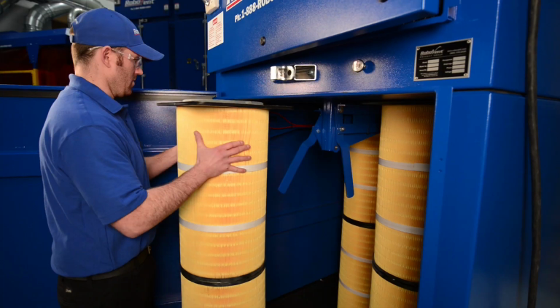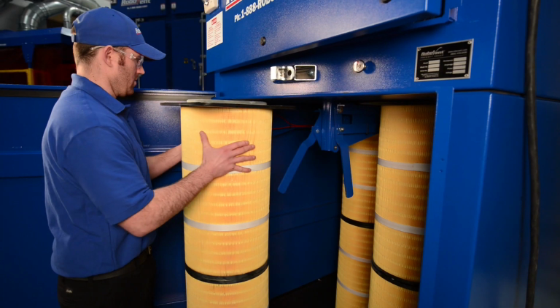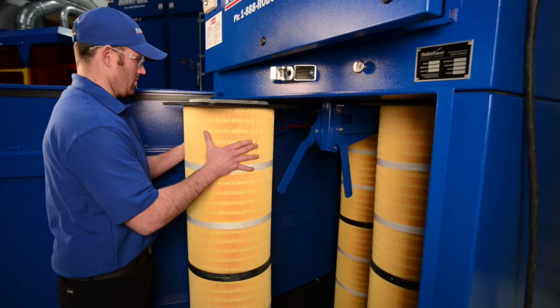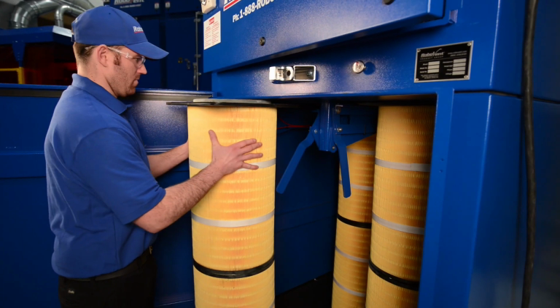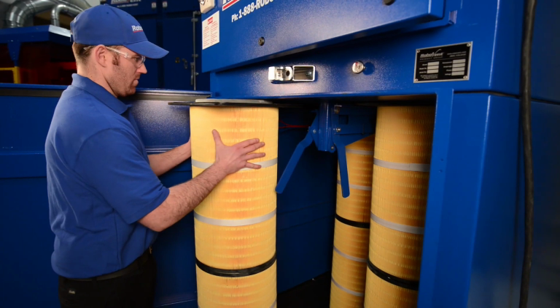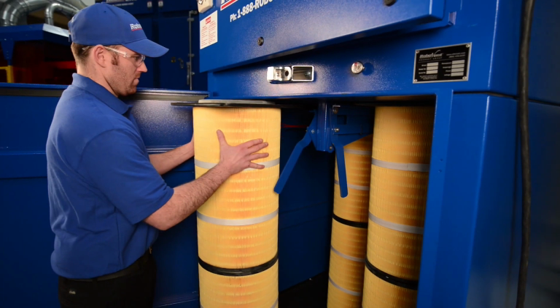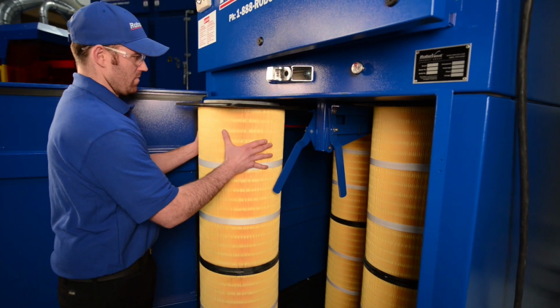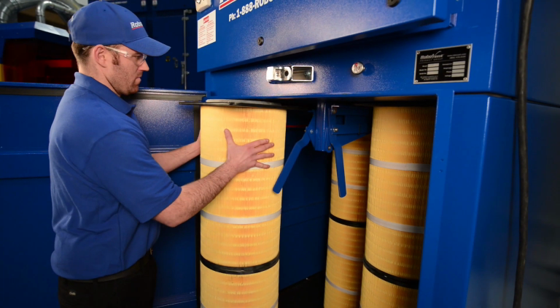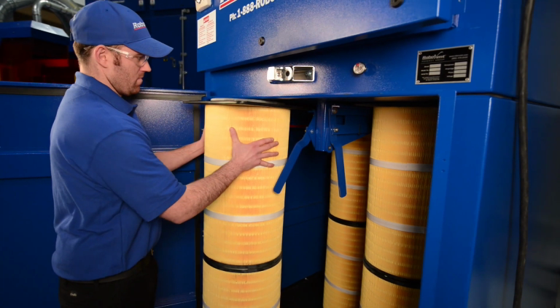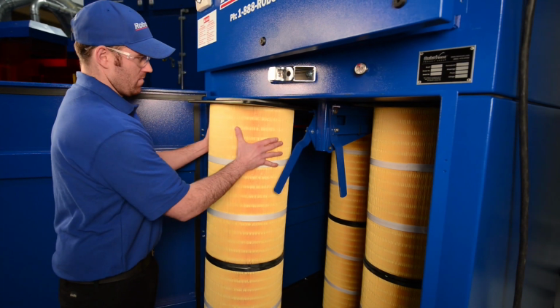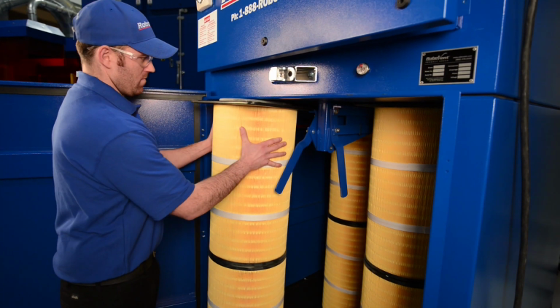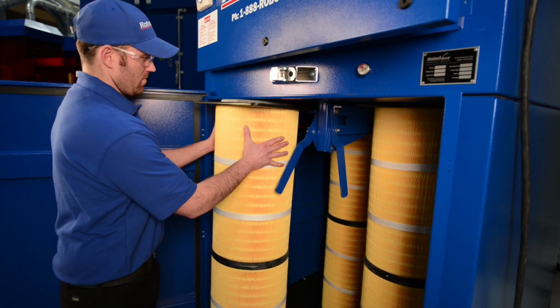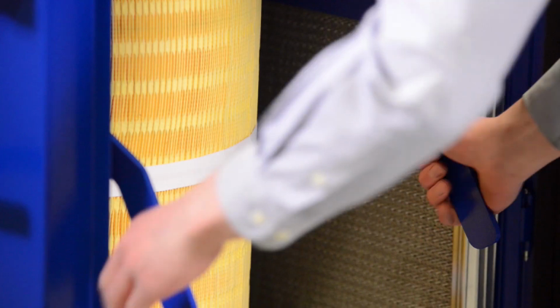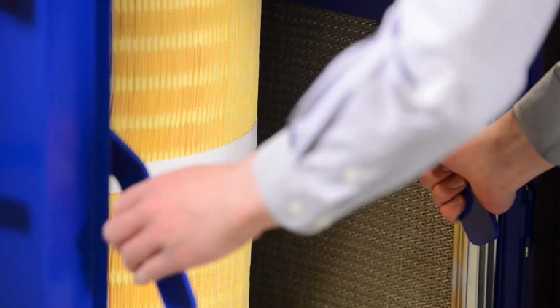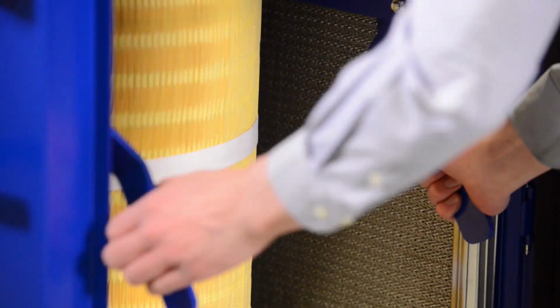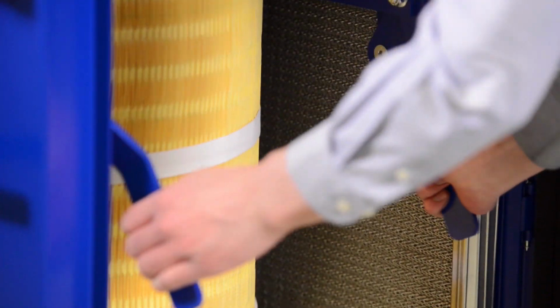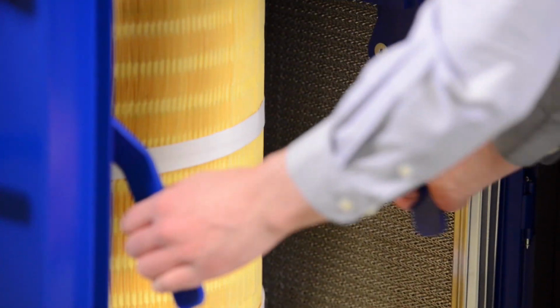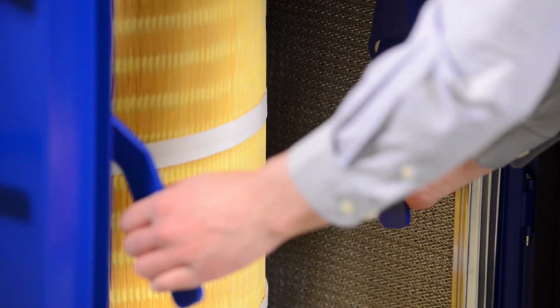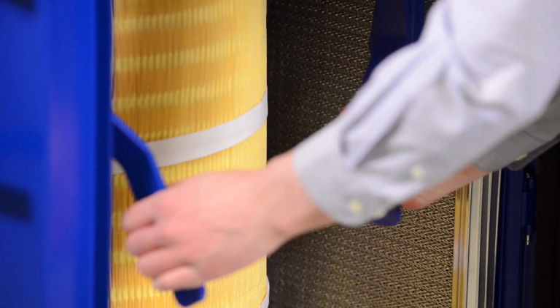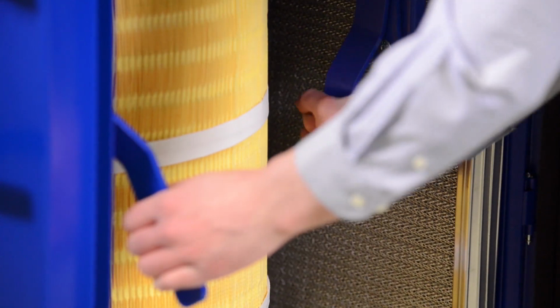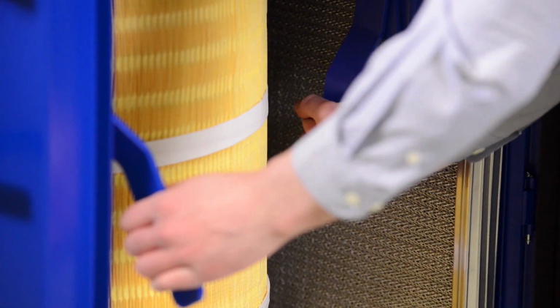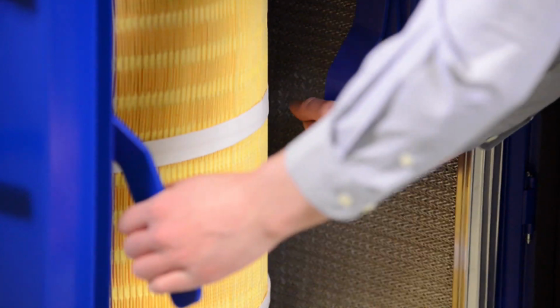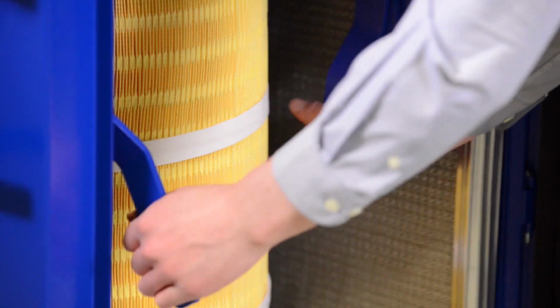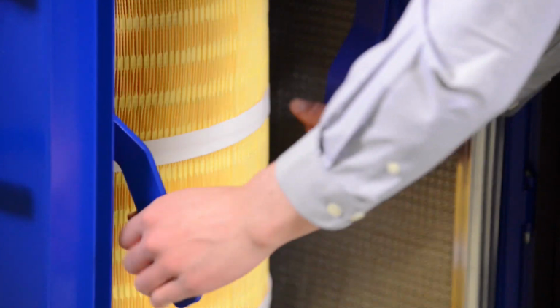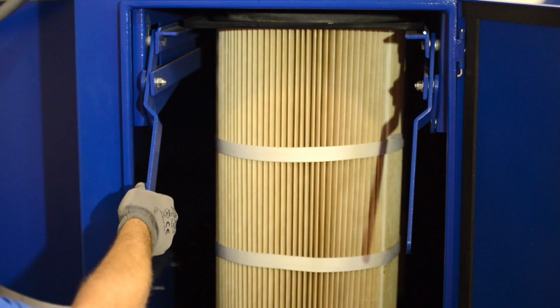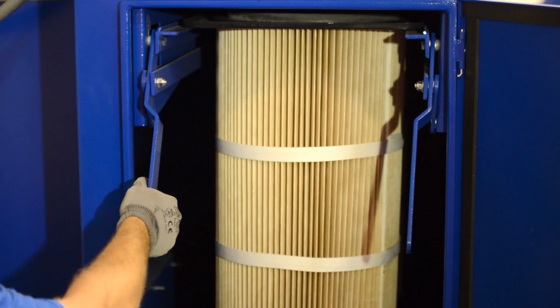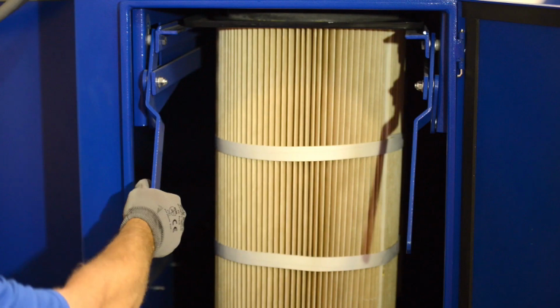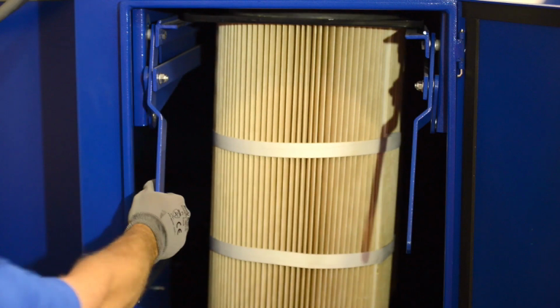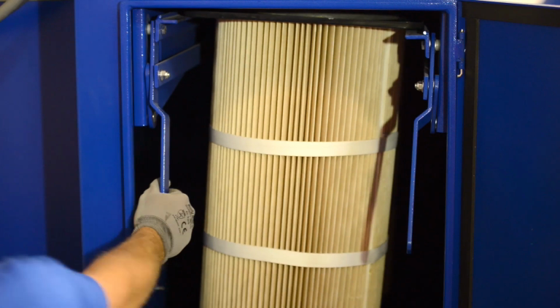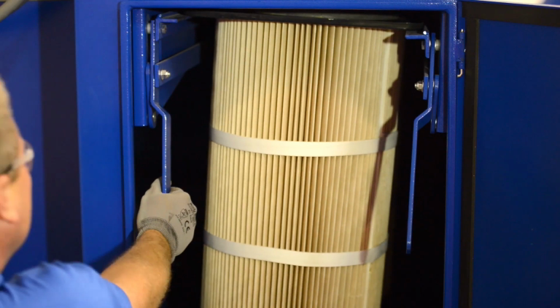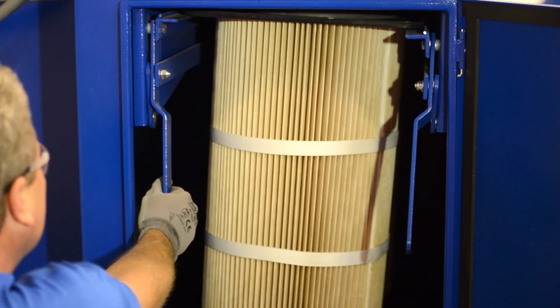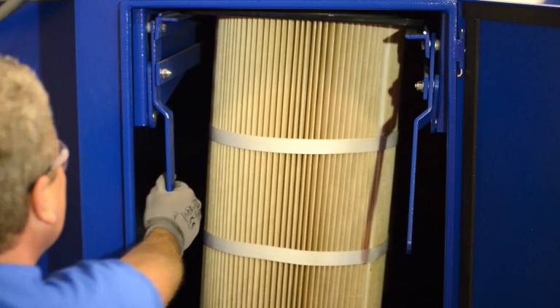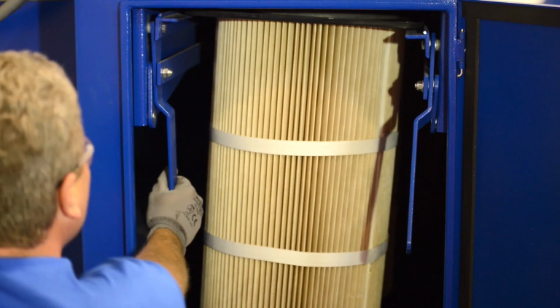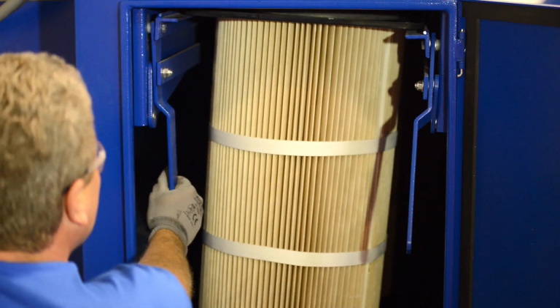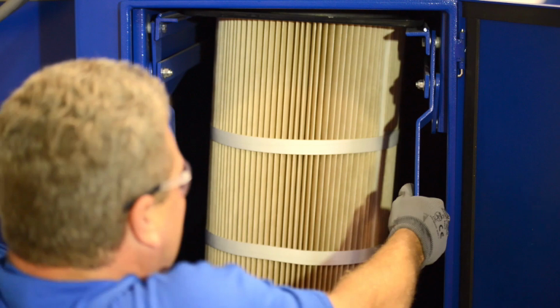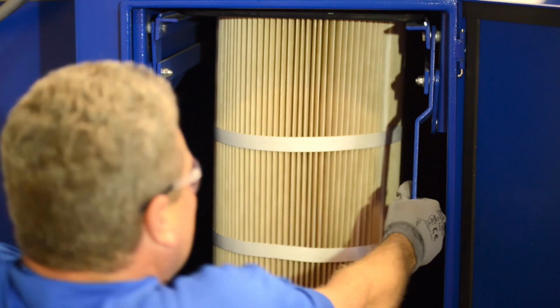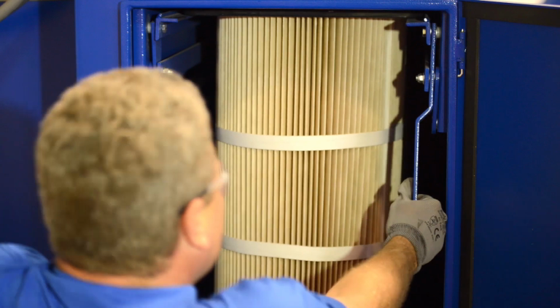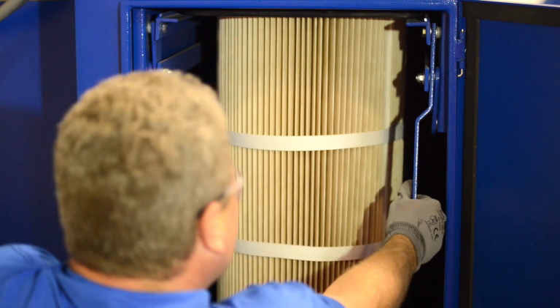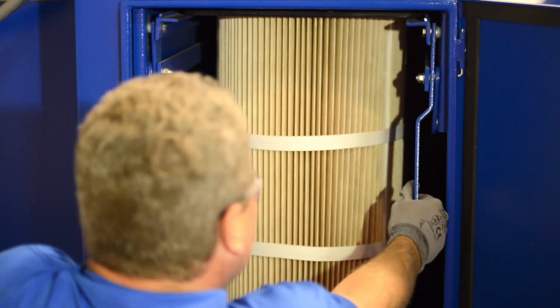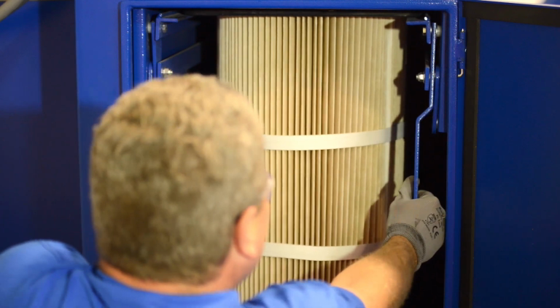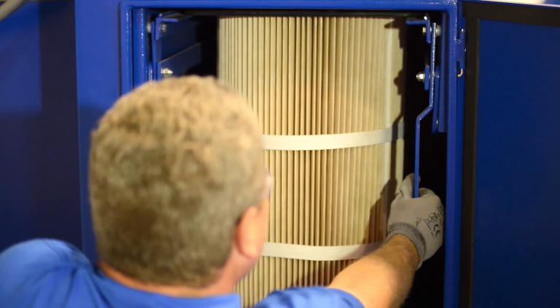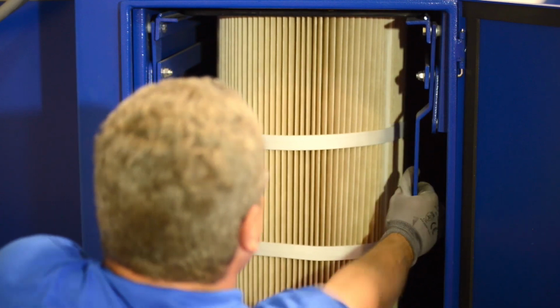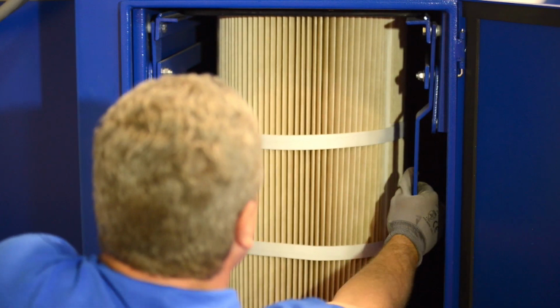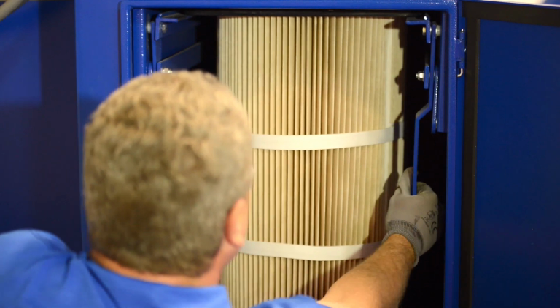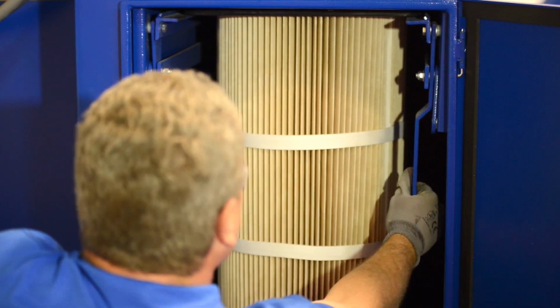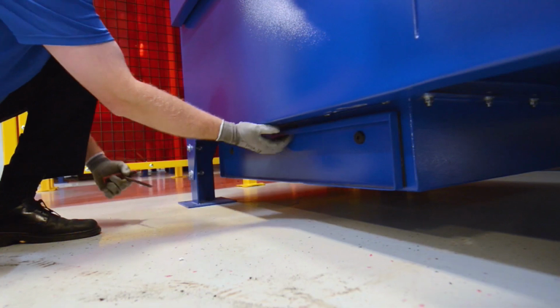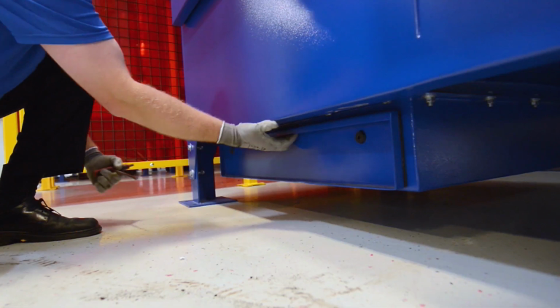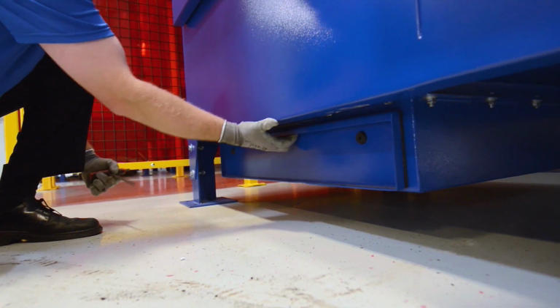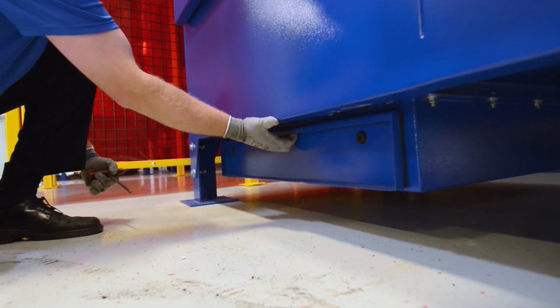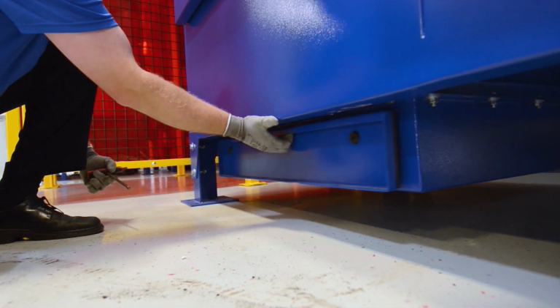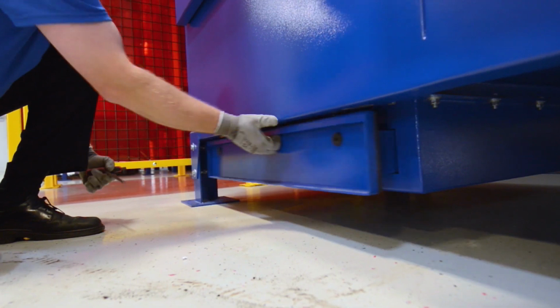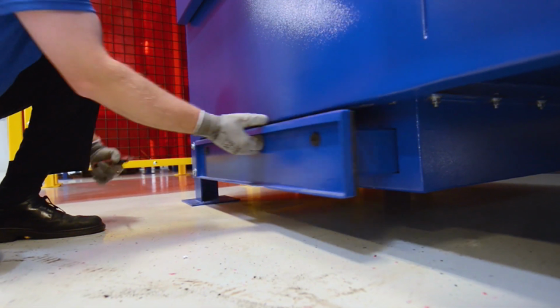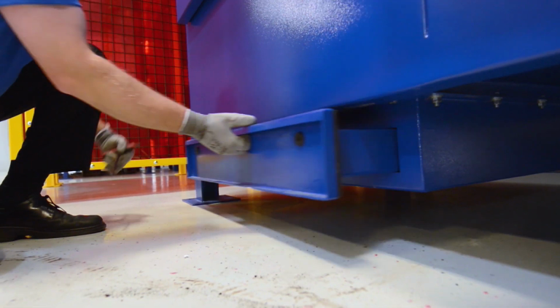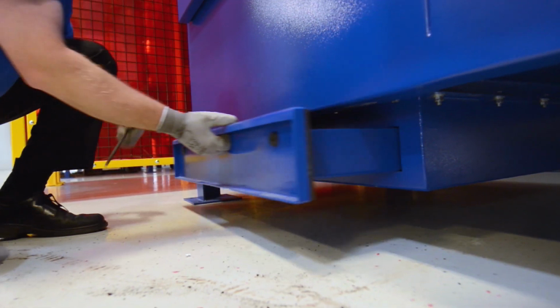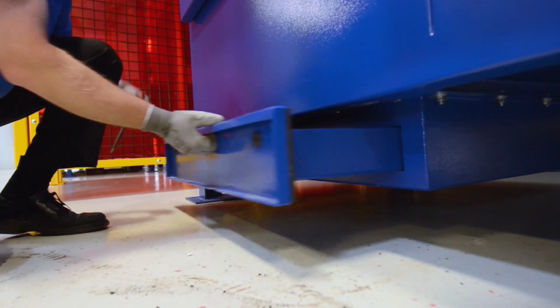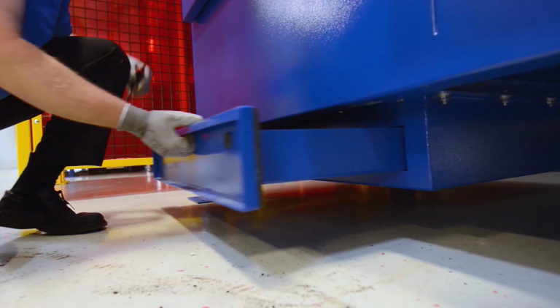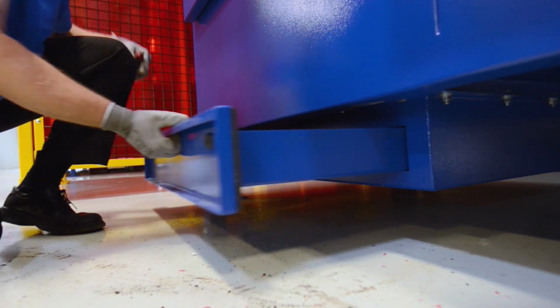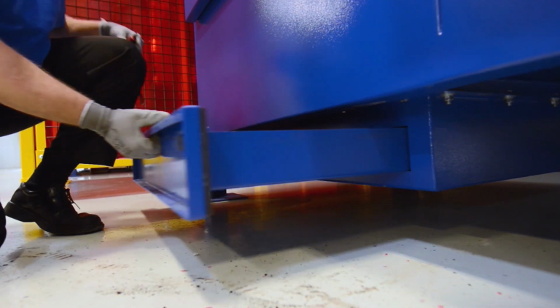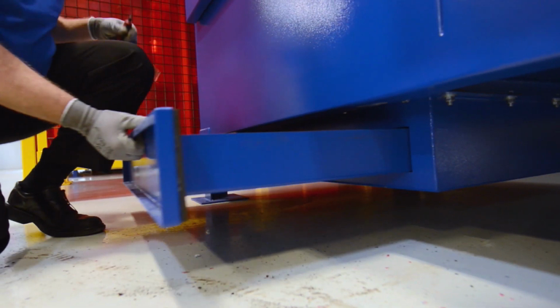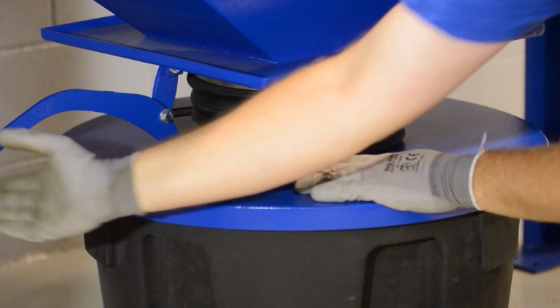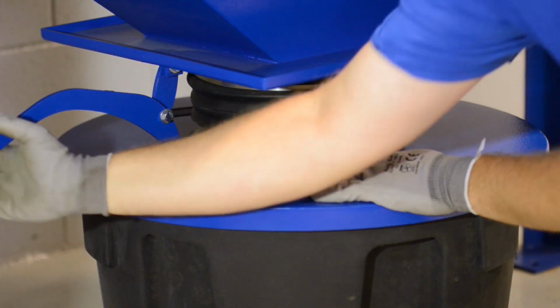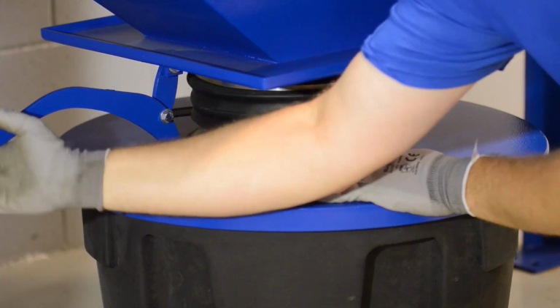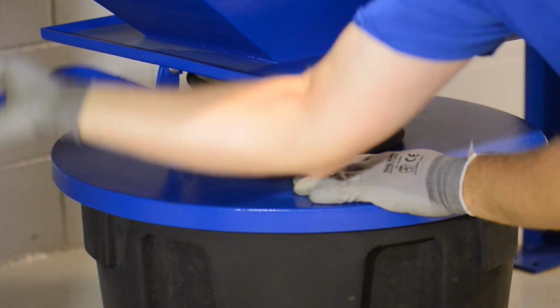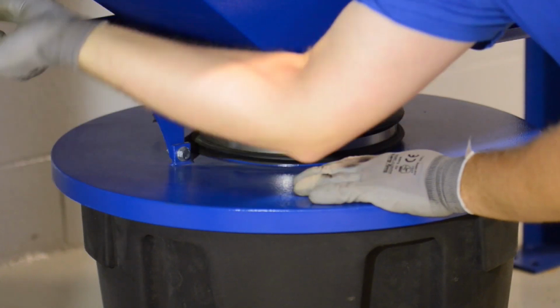Maintenance of the Fusion Collectors is made easy with the snap-lock filter locking system and a variety of containment options.